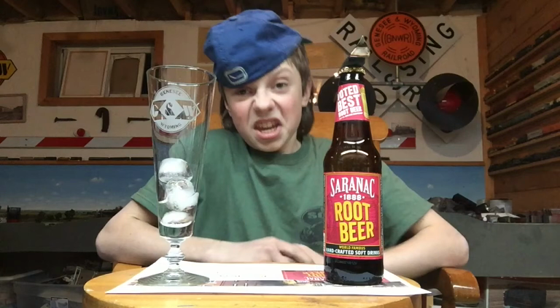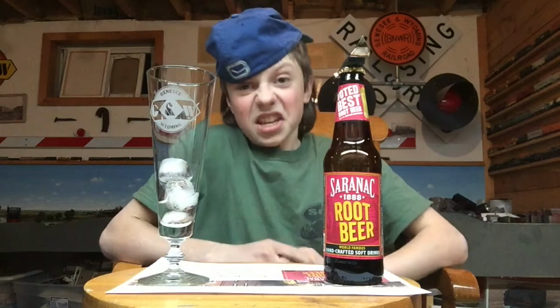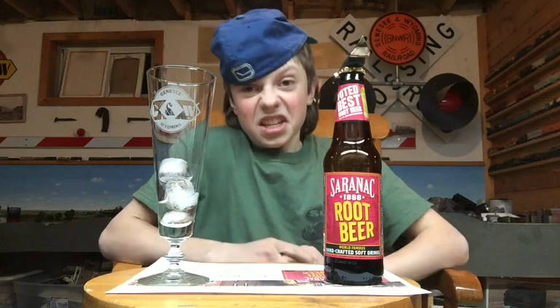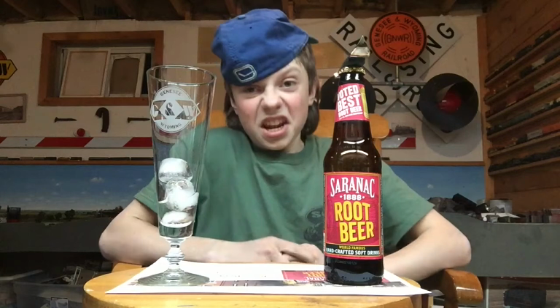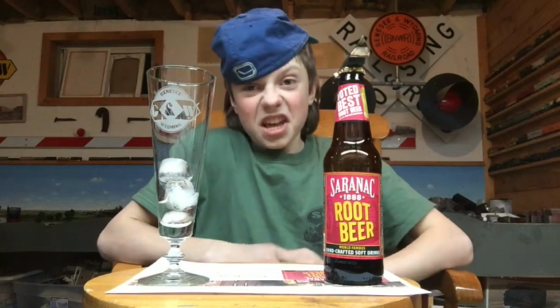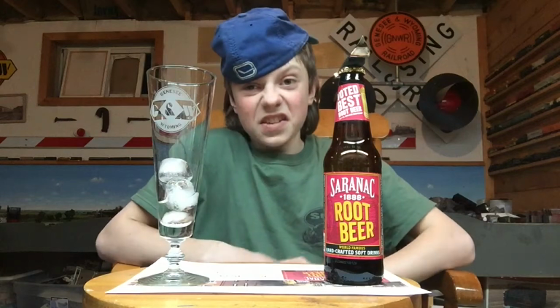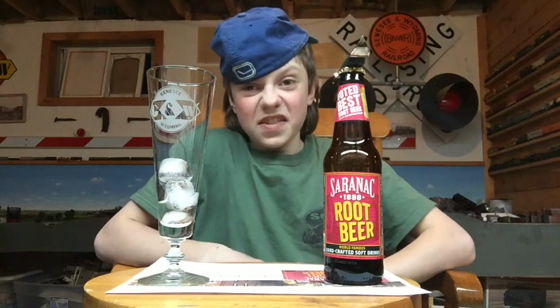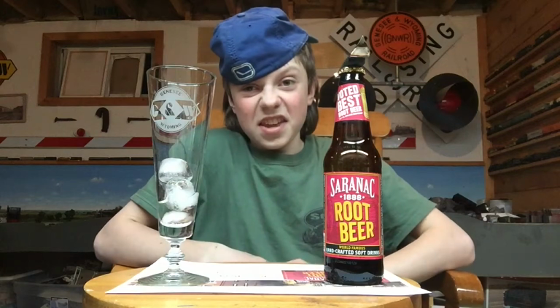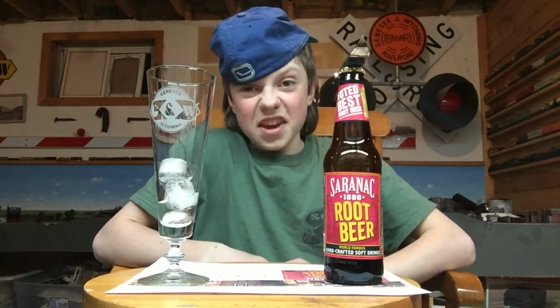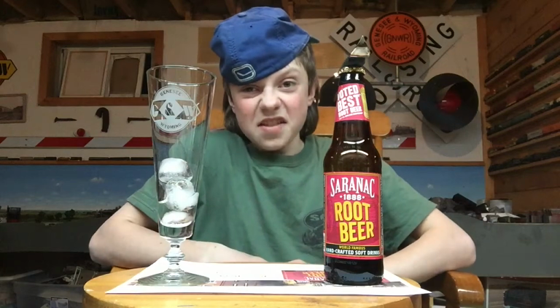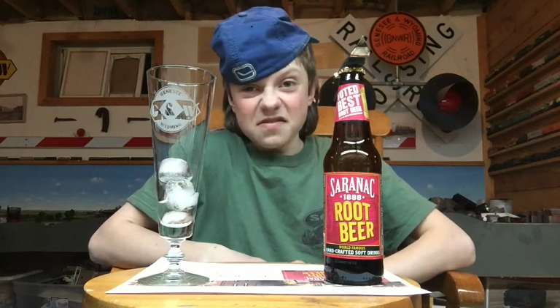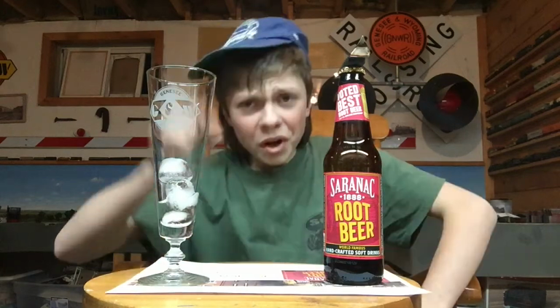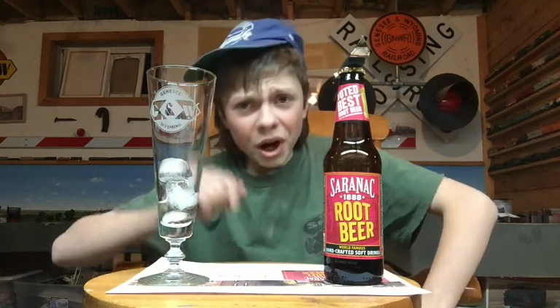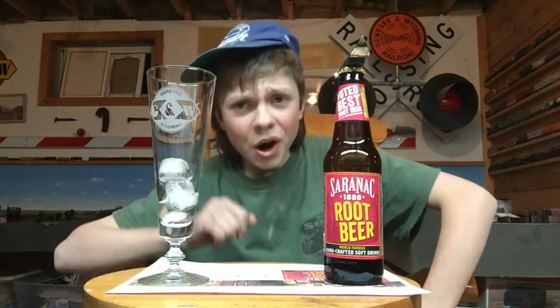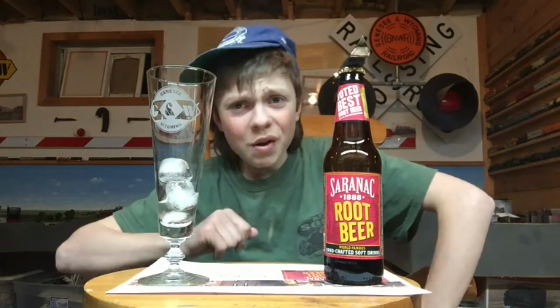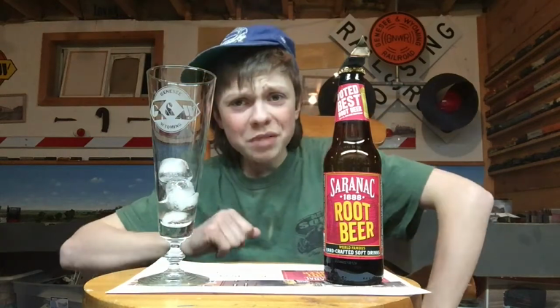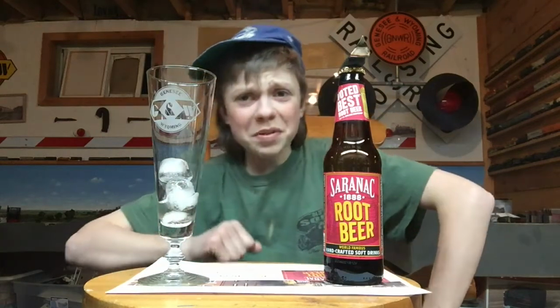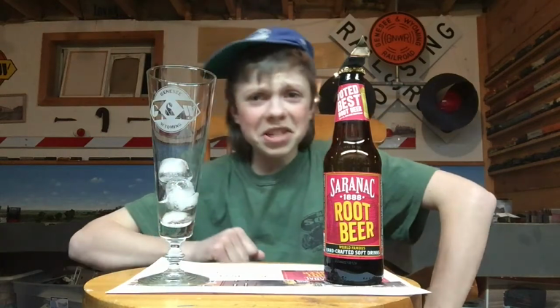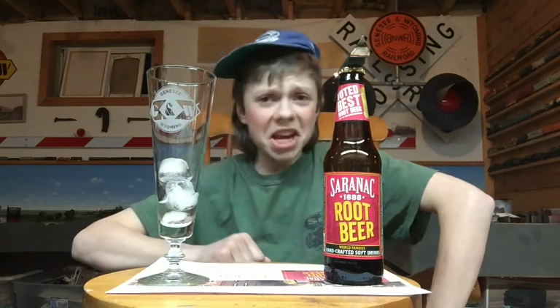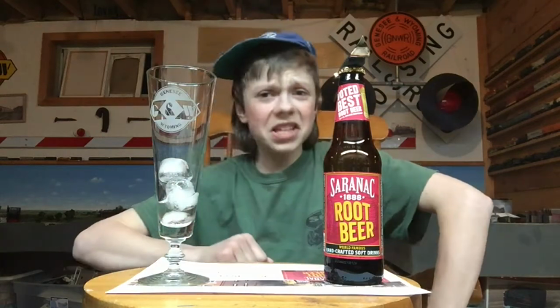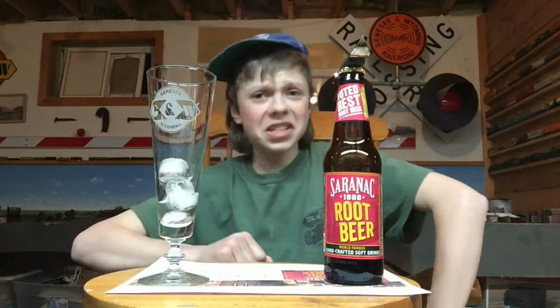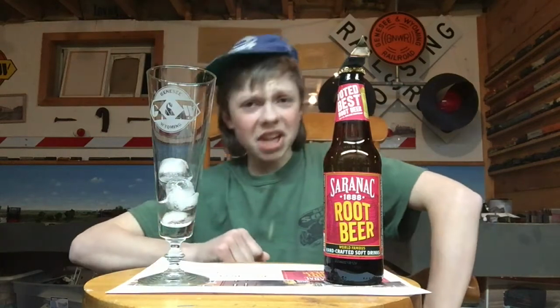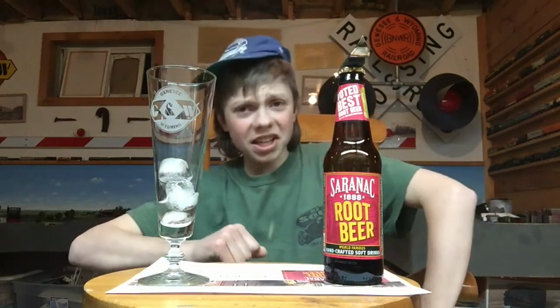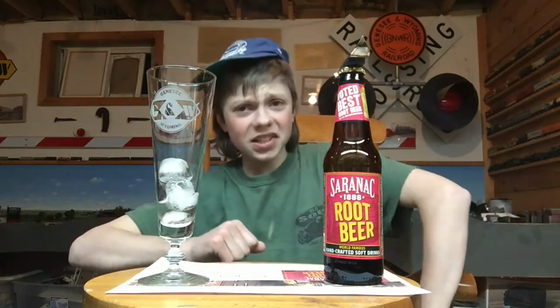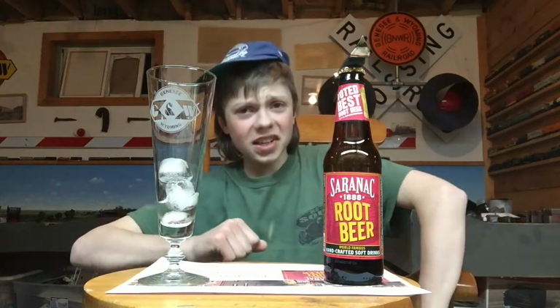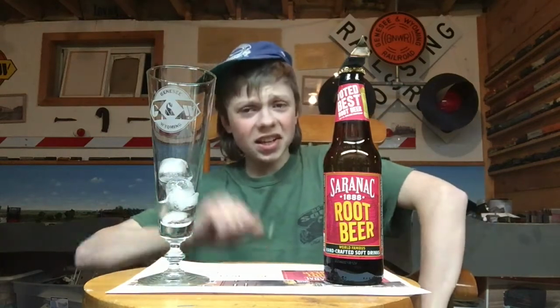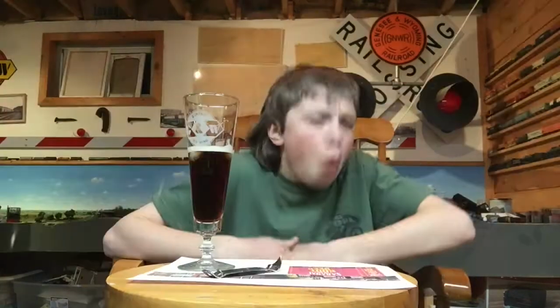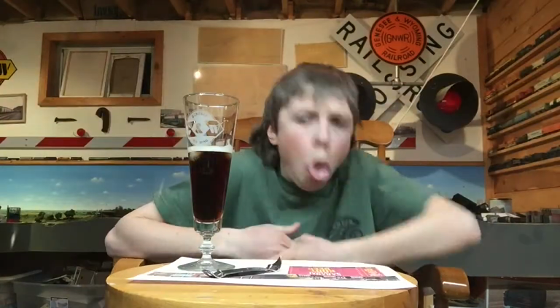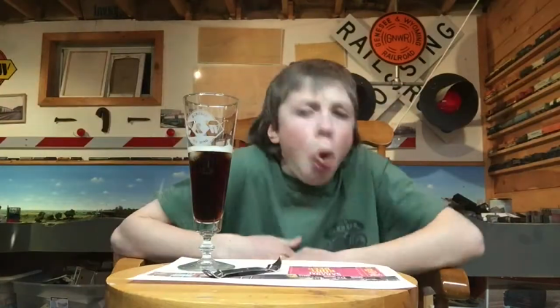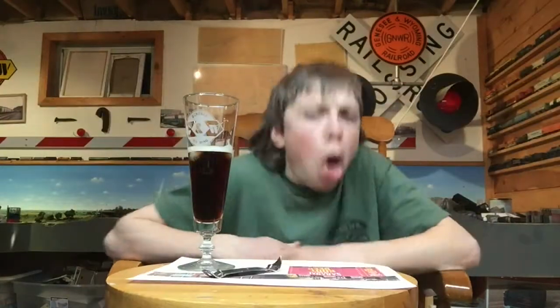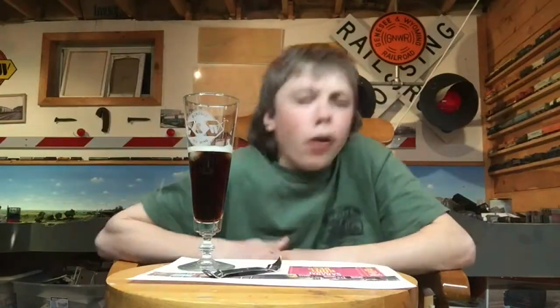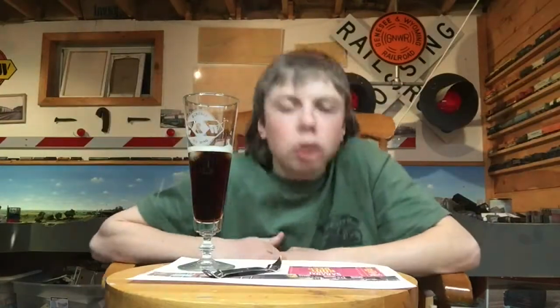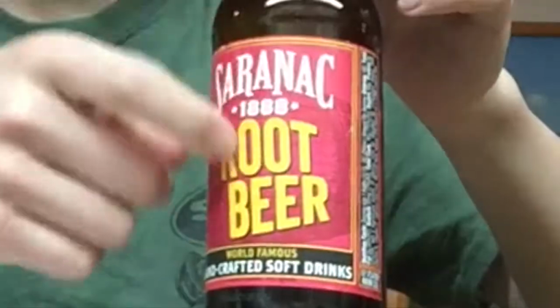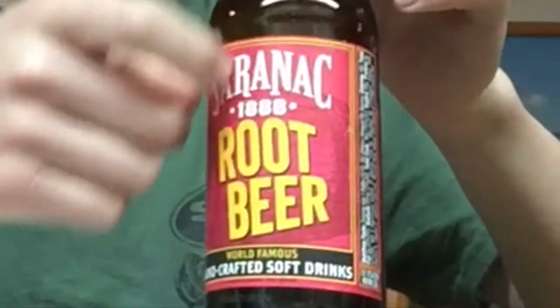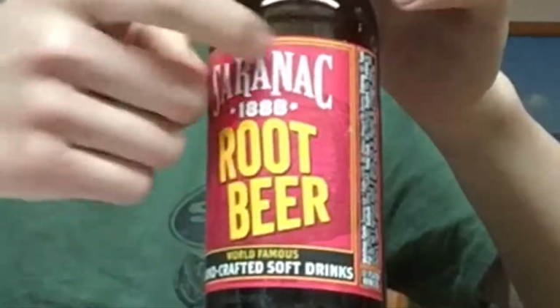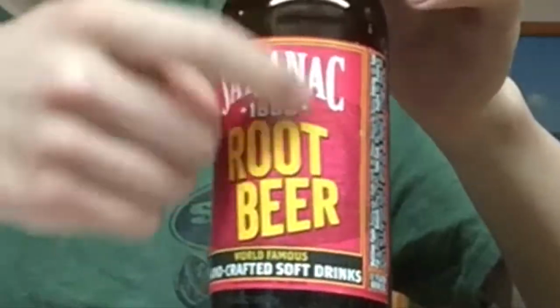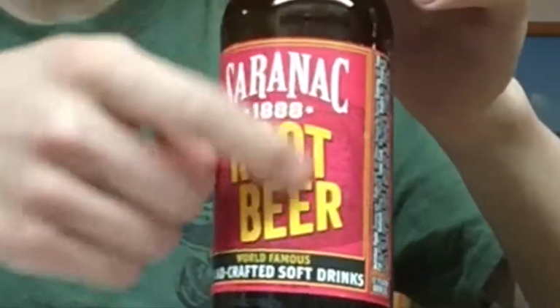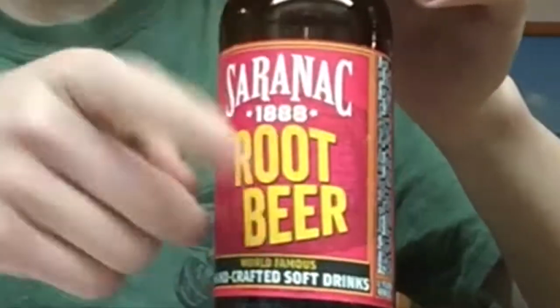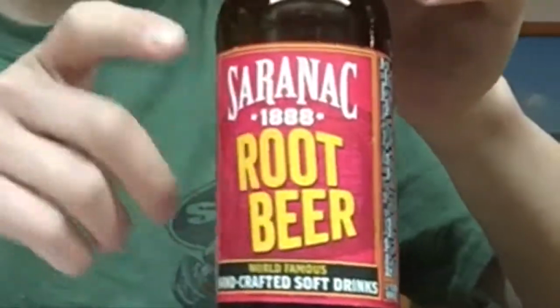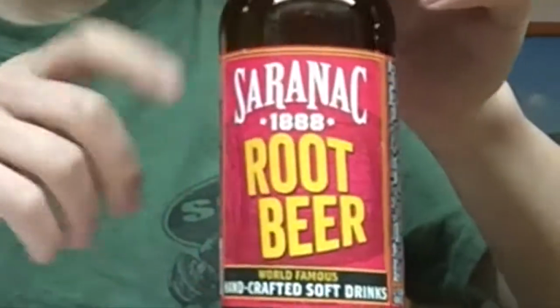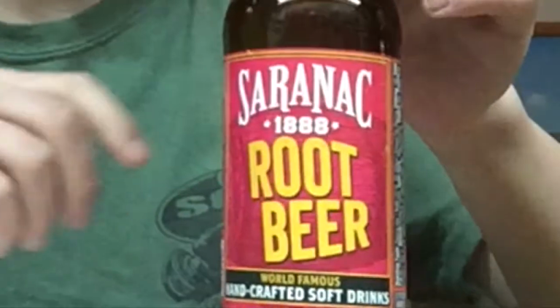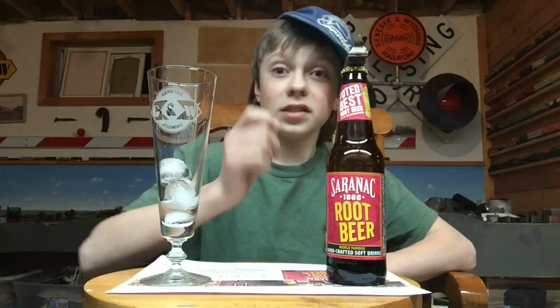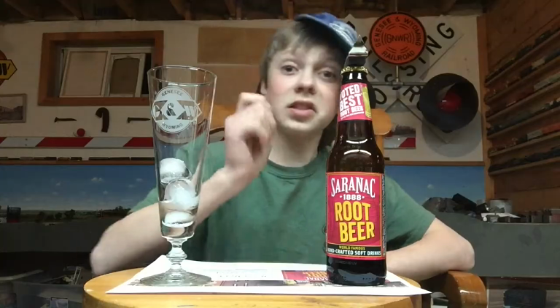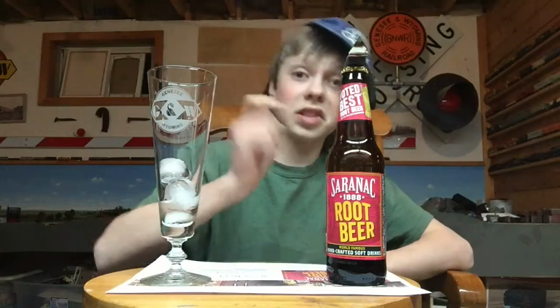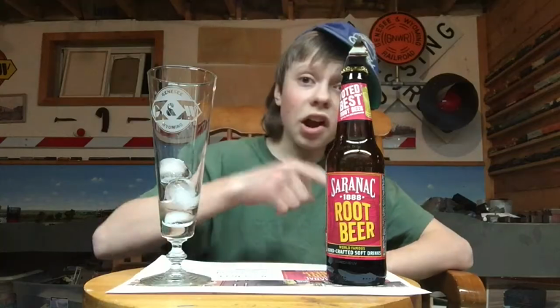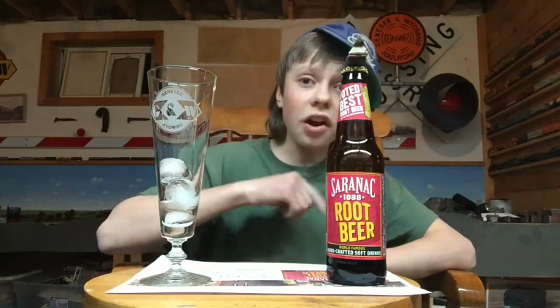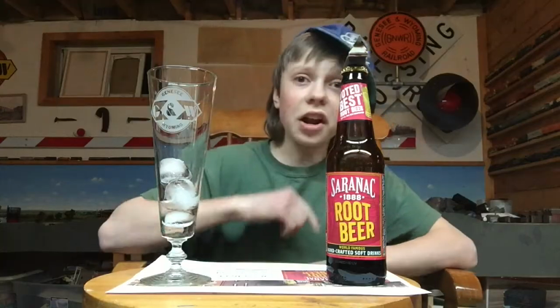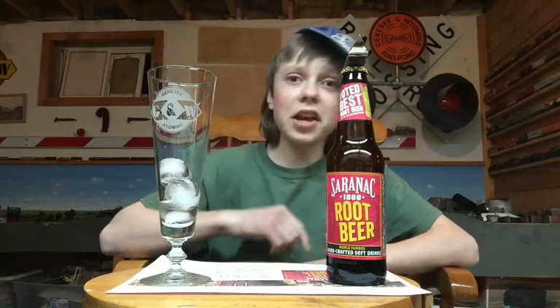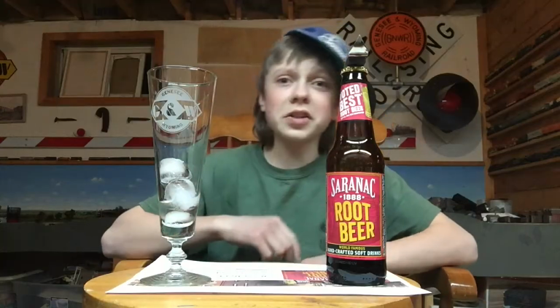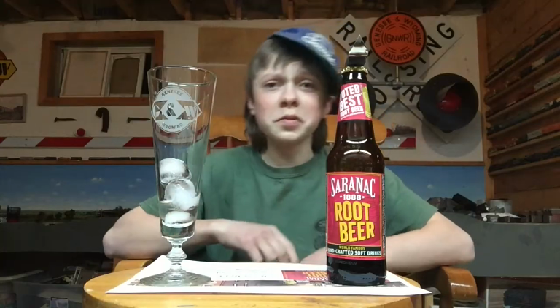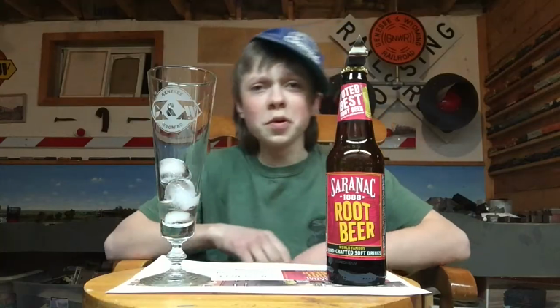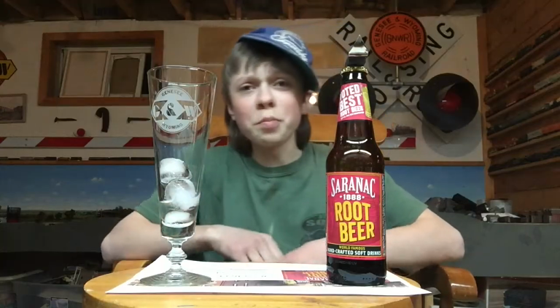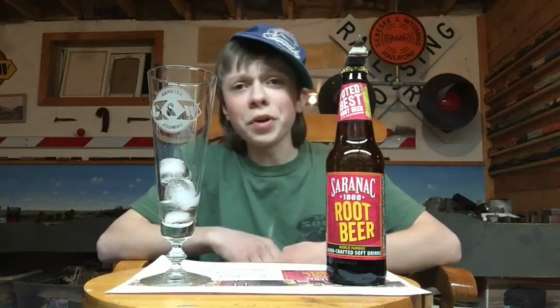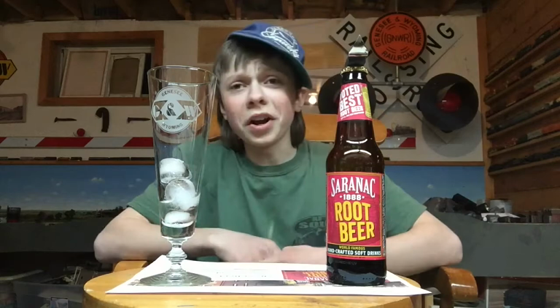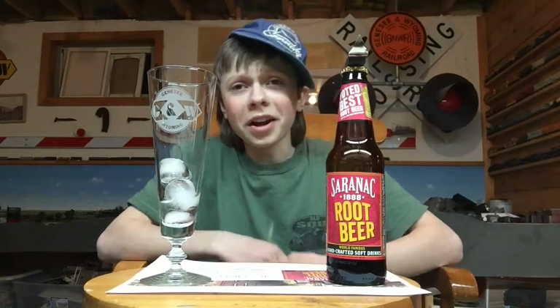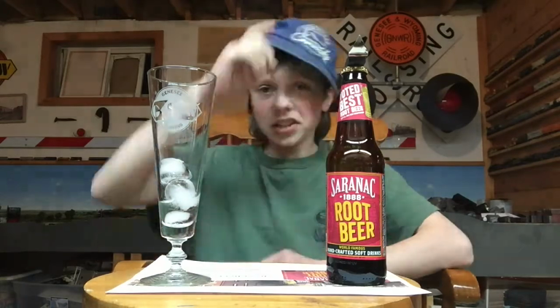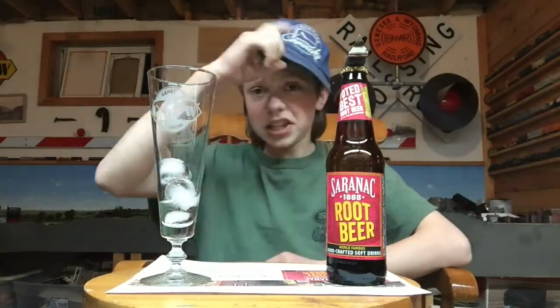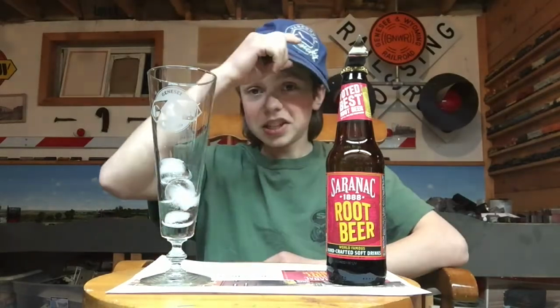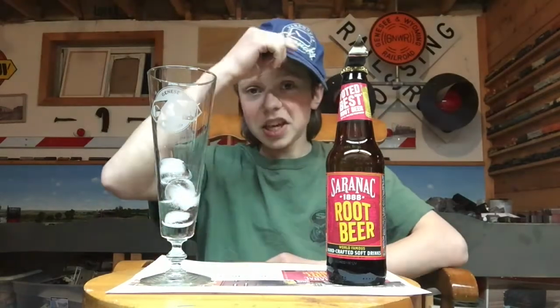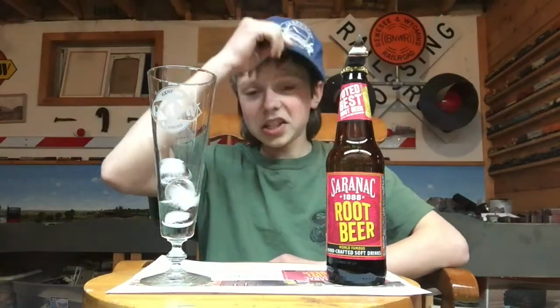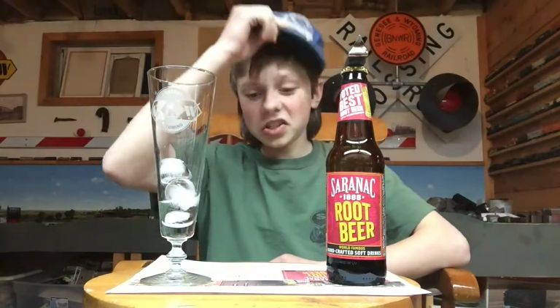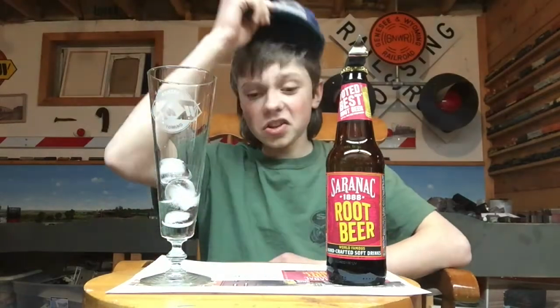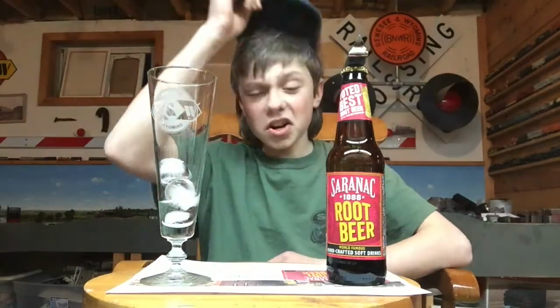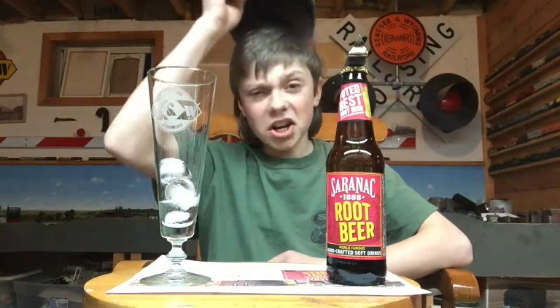In today's video, we are going to be taste testing Saranac — Saranac root beer. Let's get started.